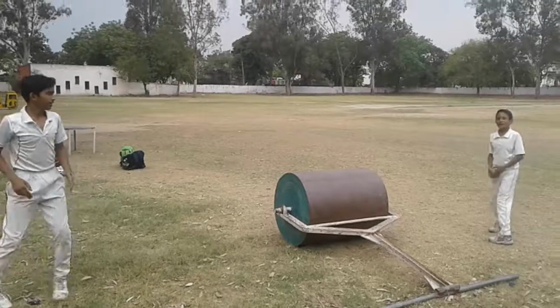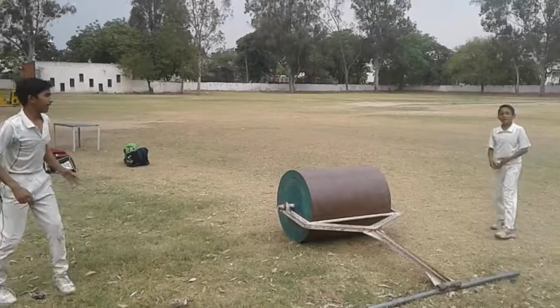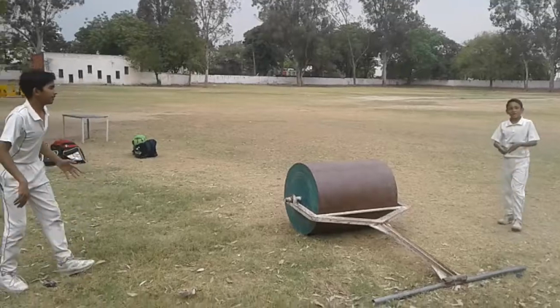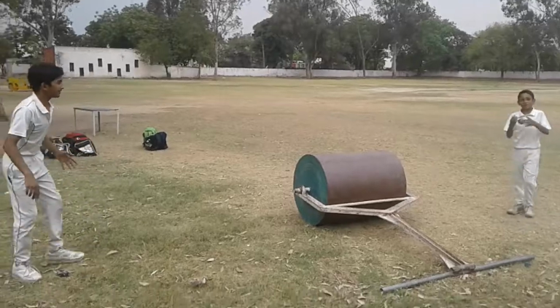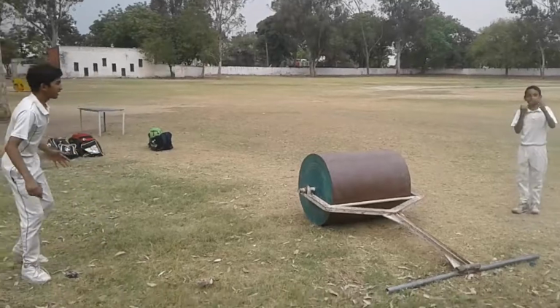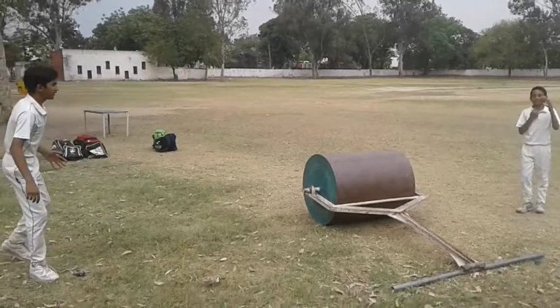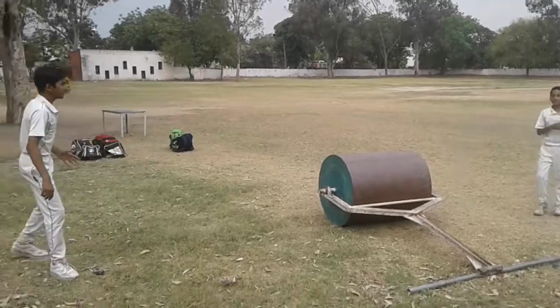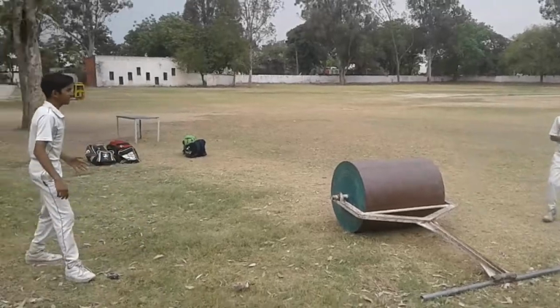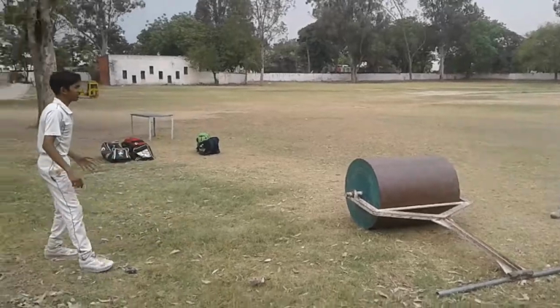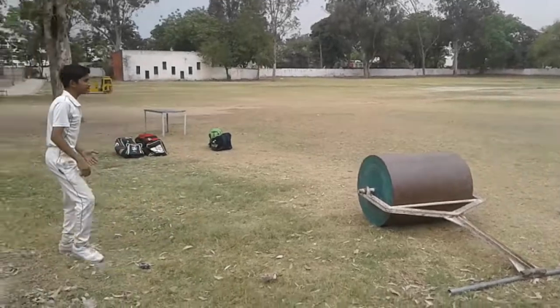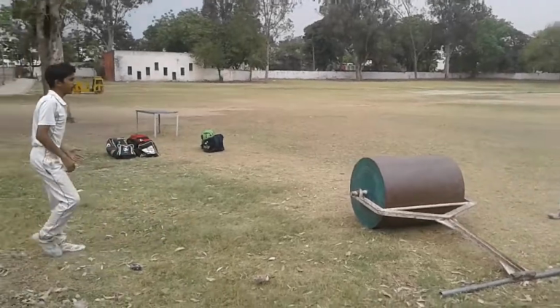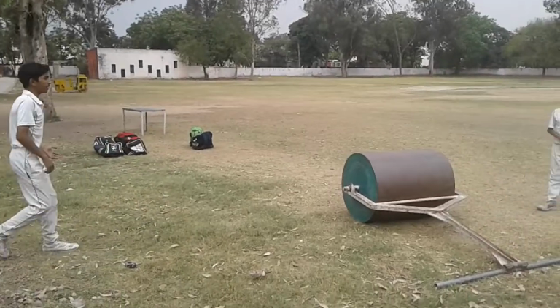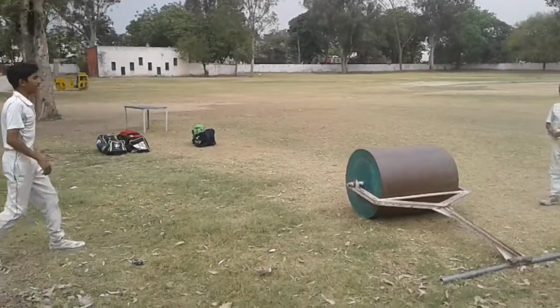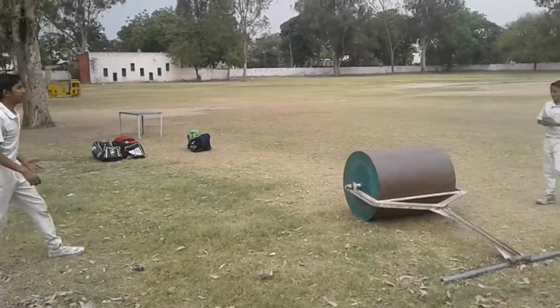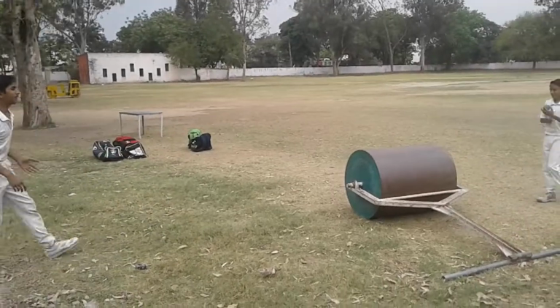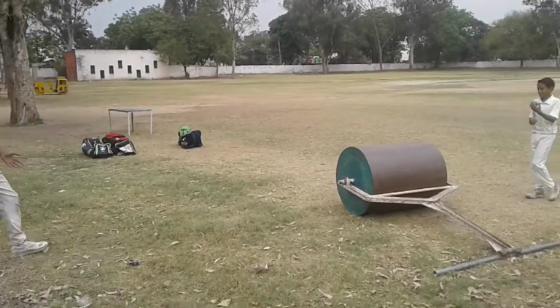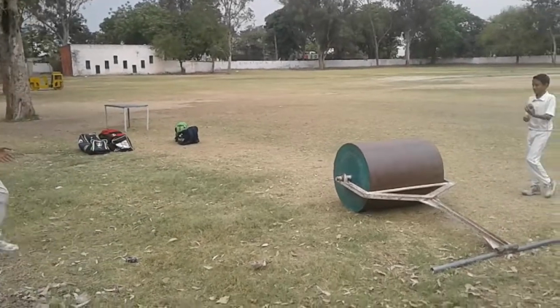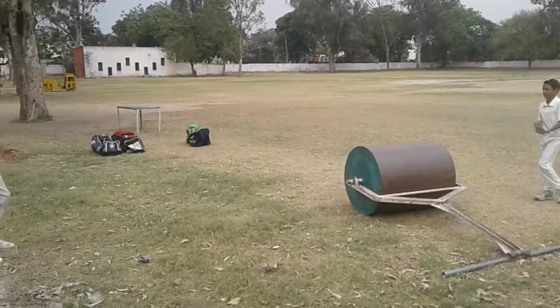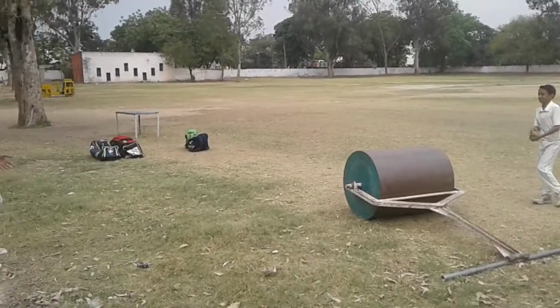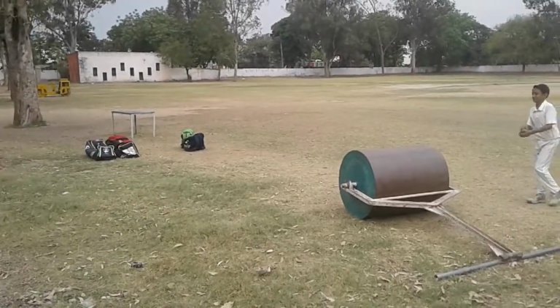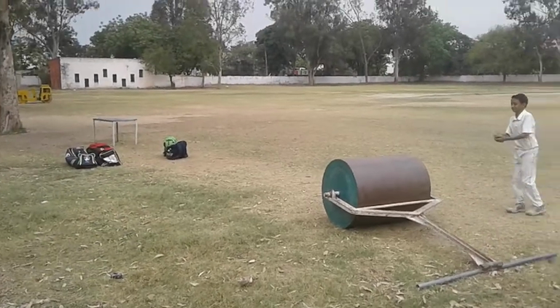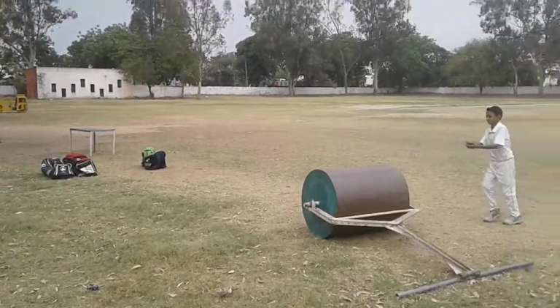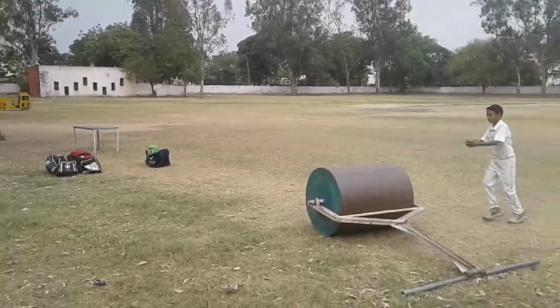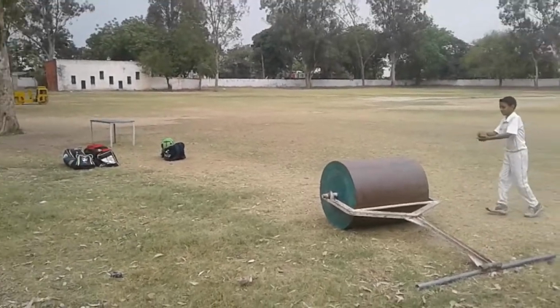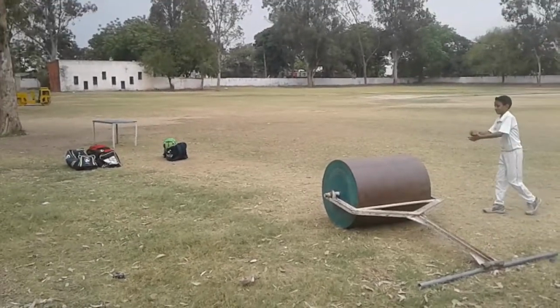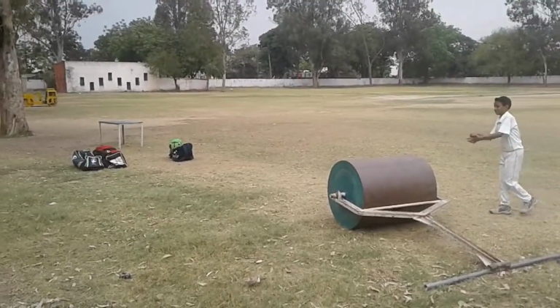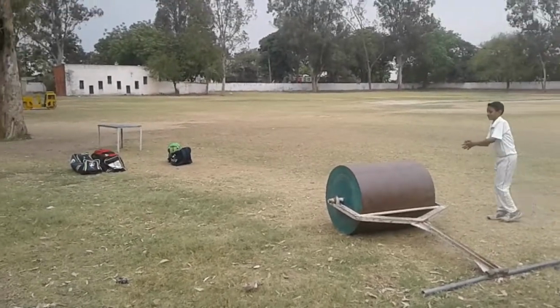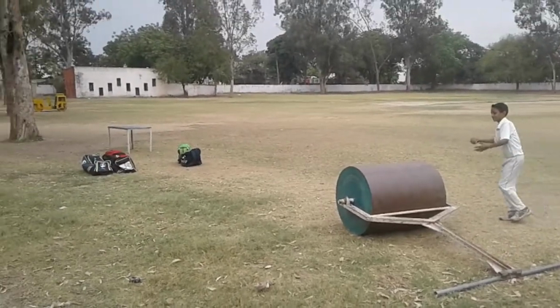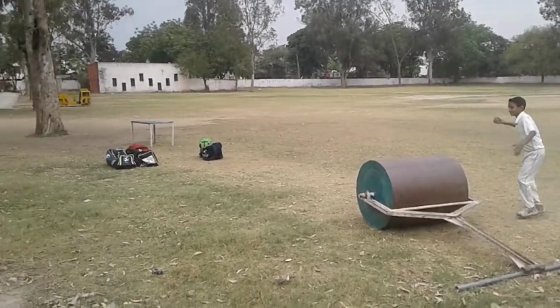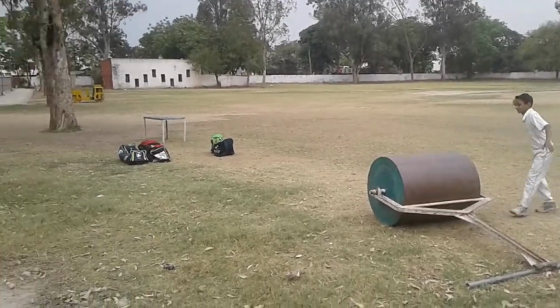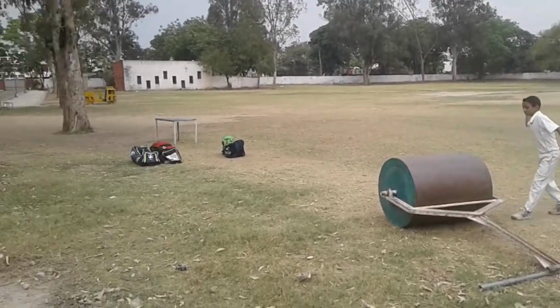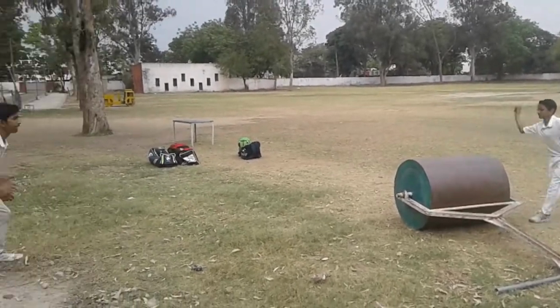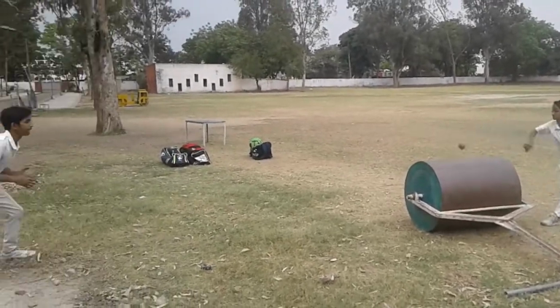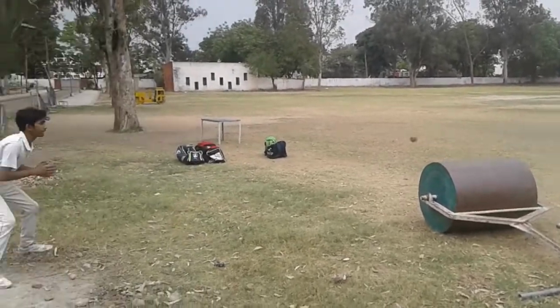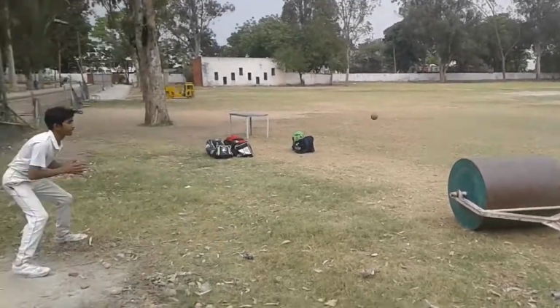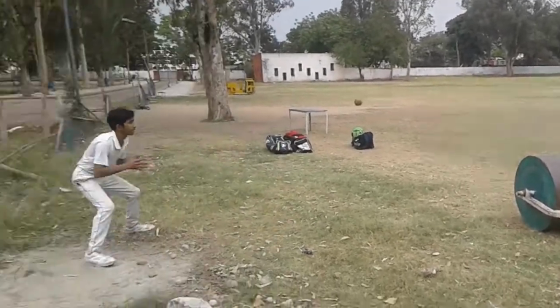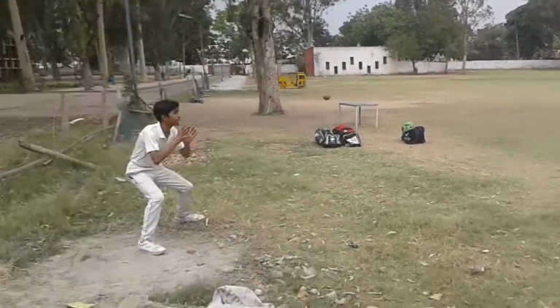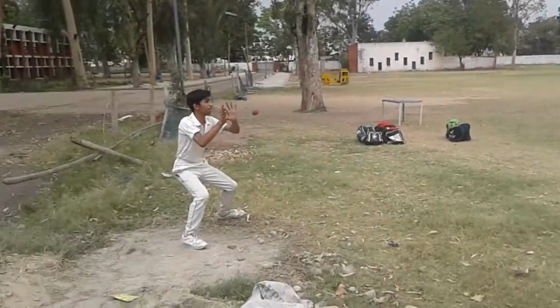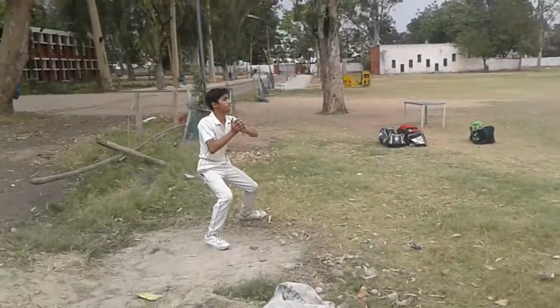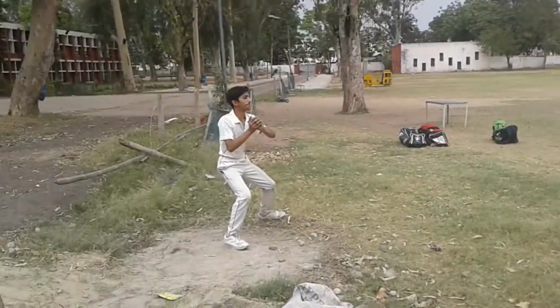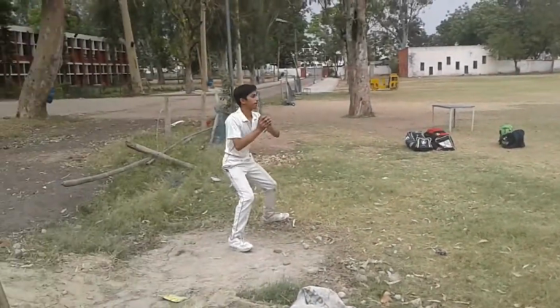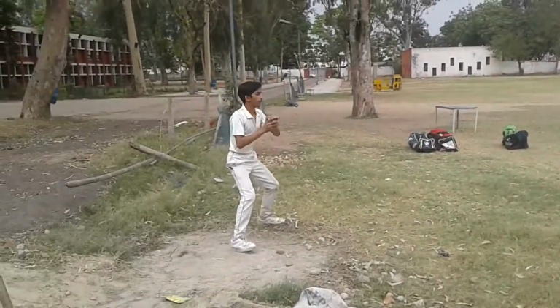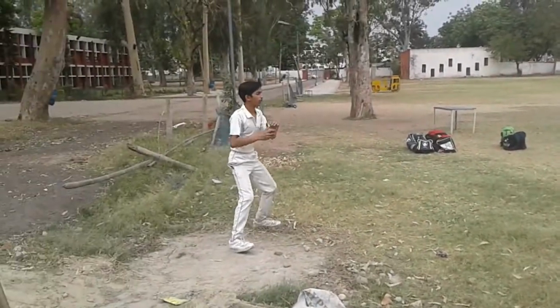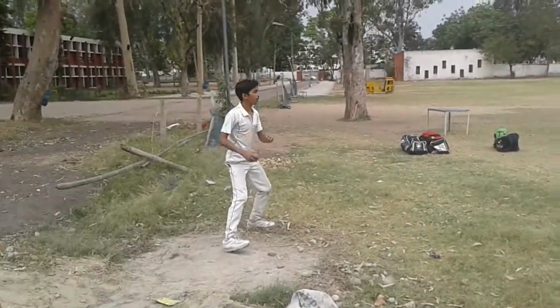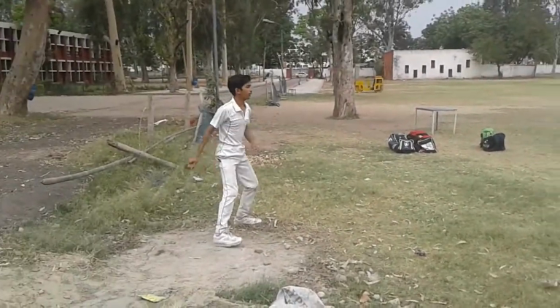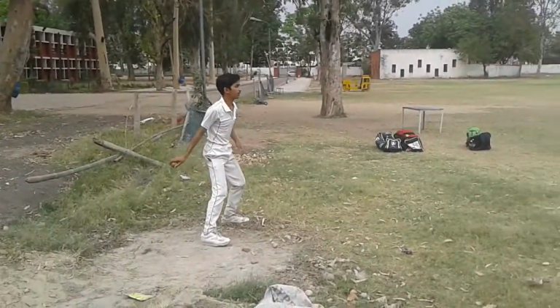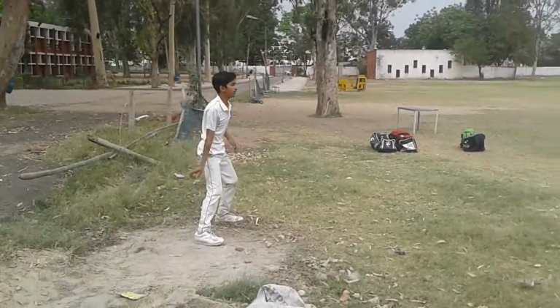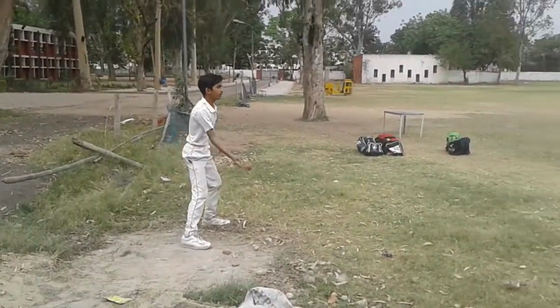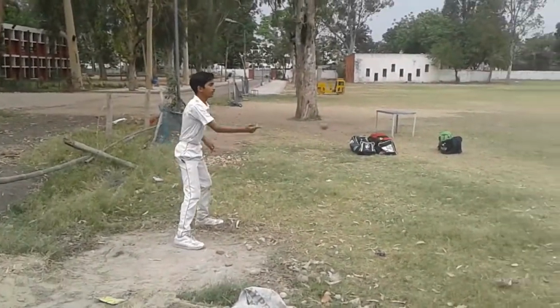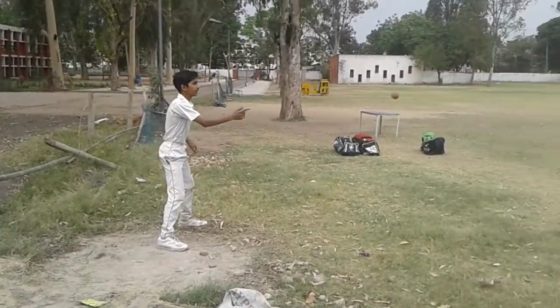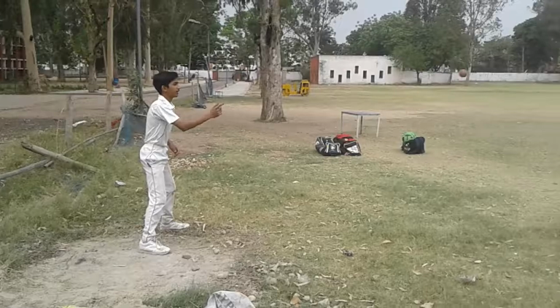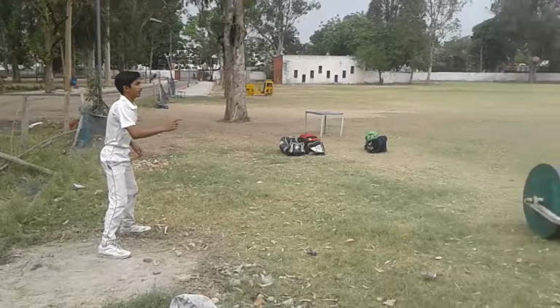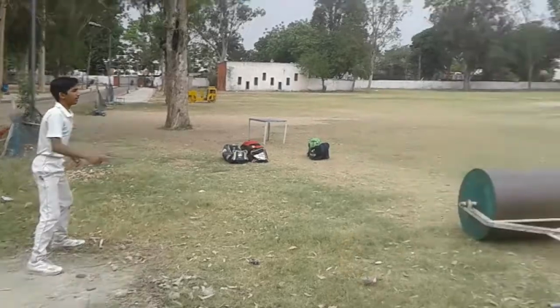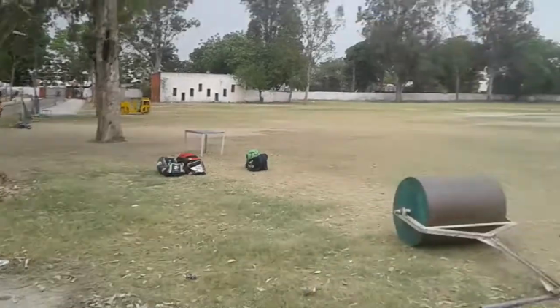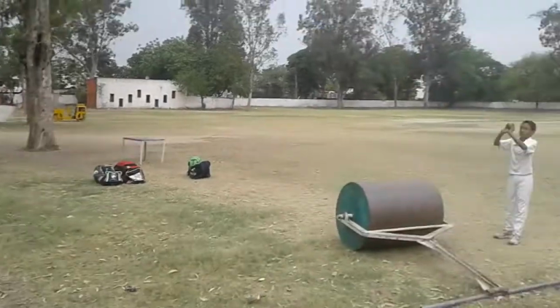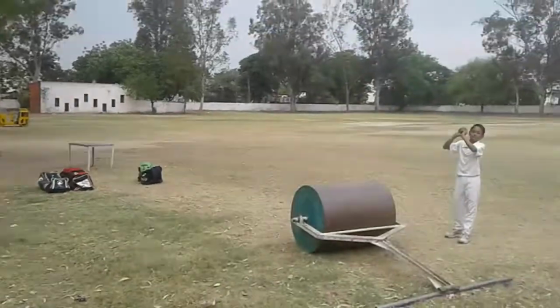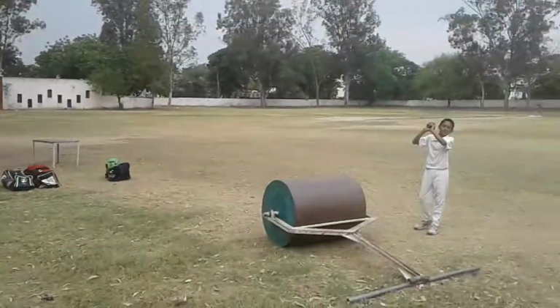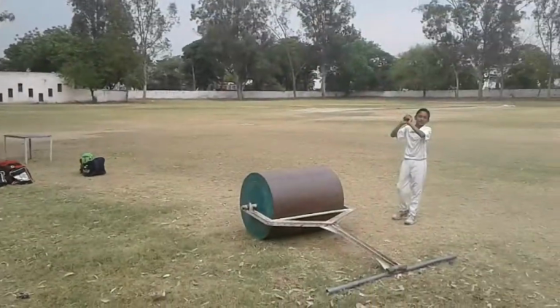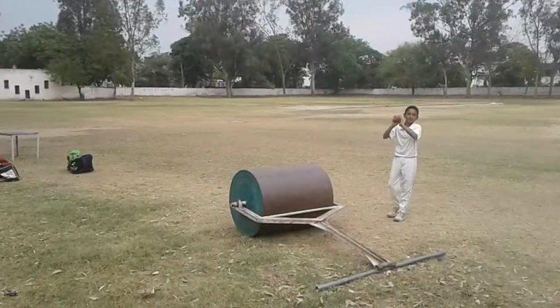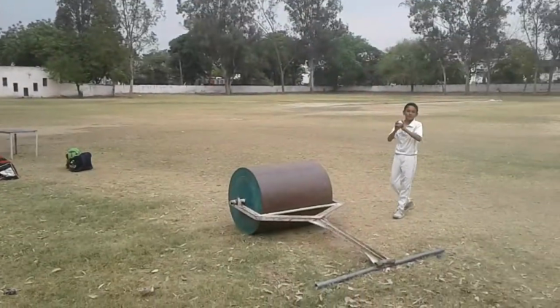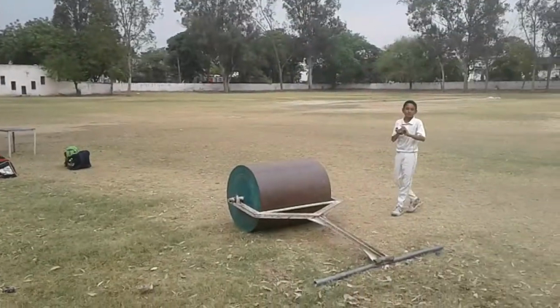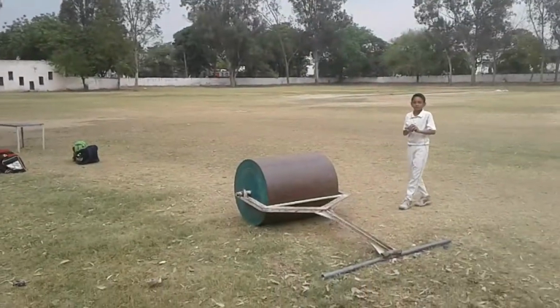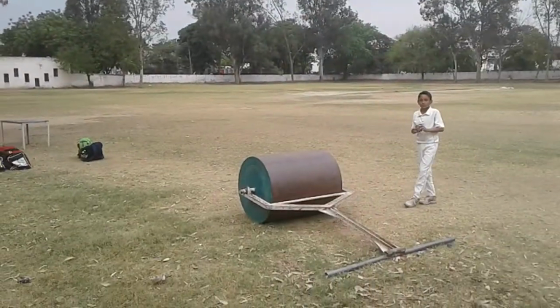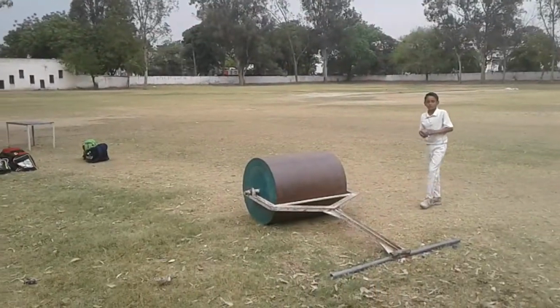Now I am going to hit the ball and I will catch. As you can see, the perfect catch is taken.